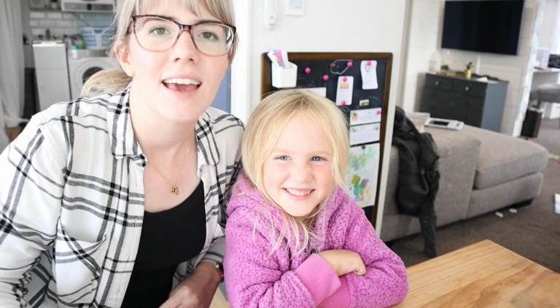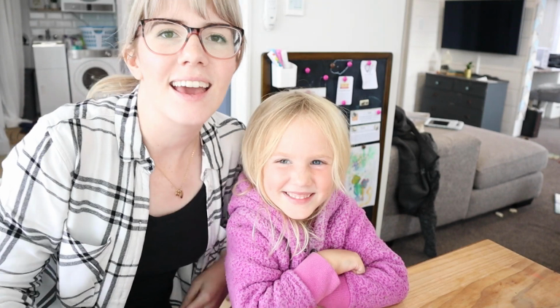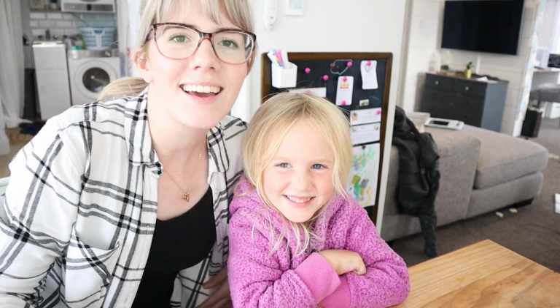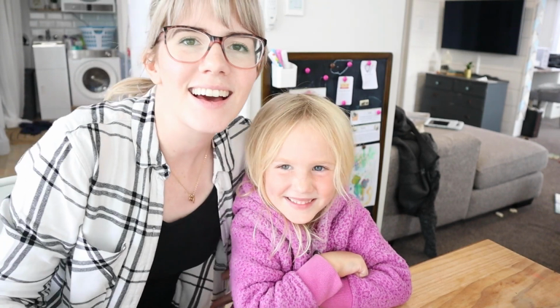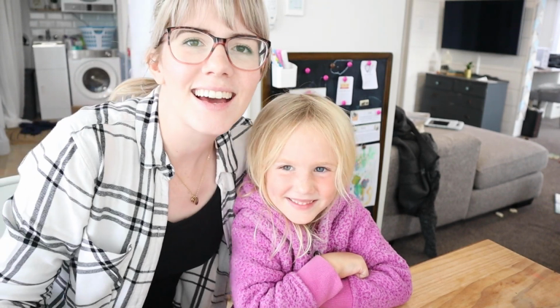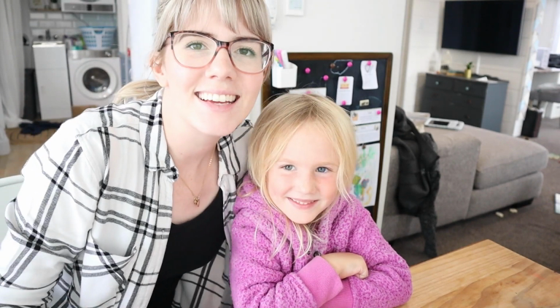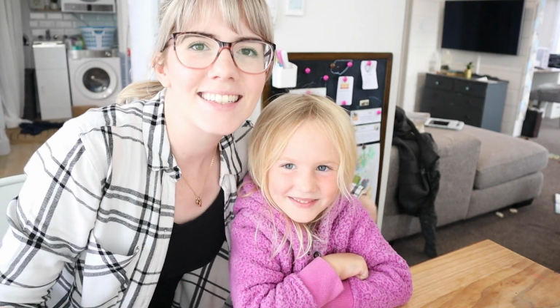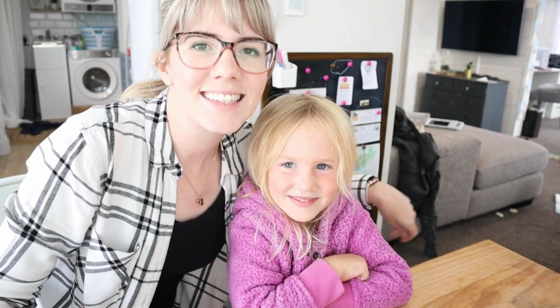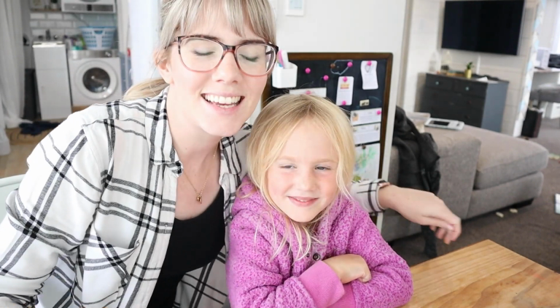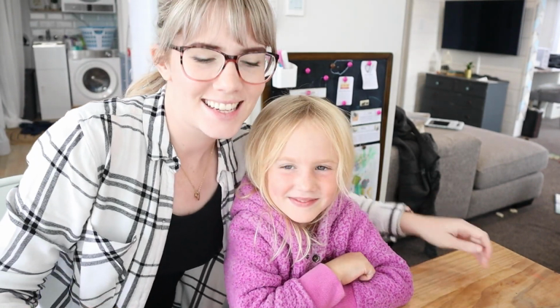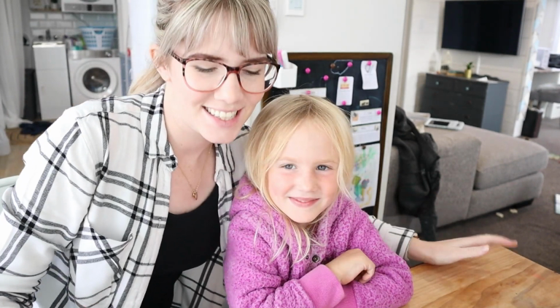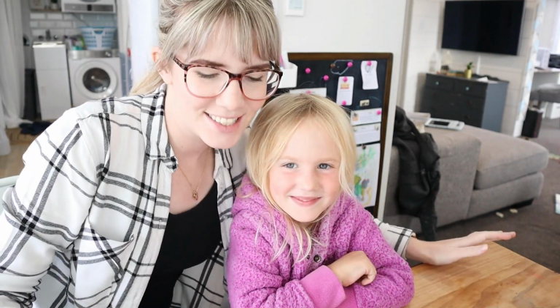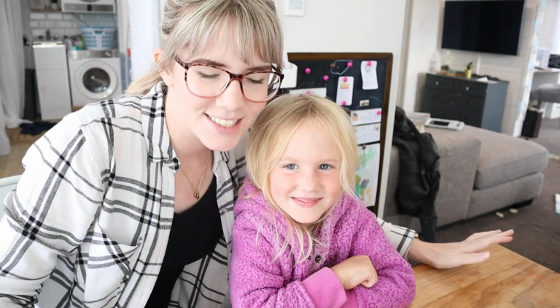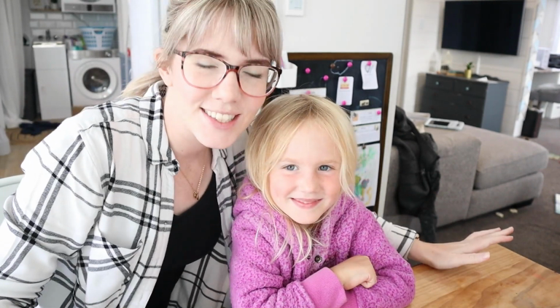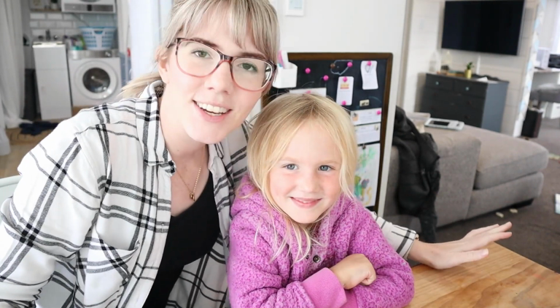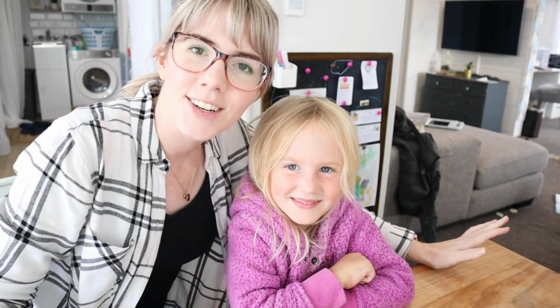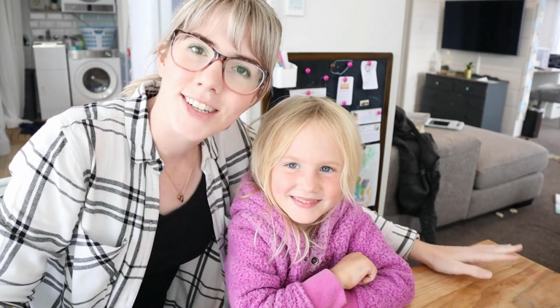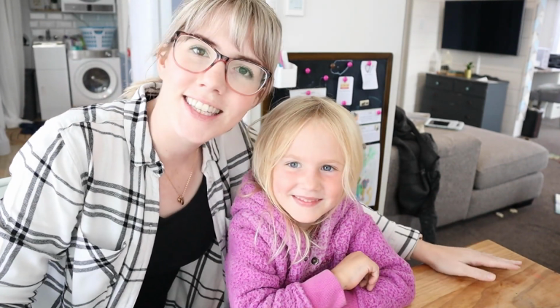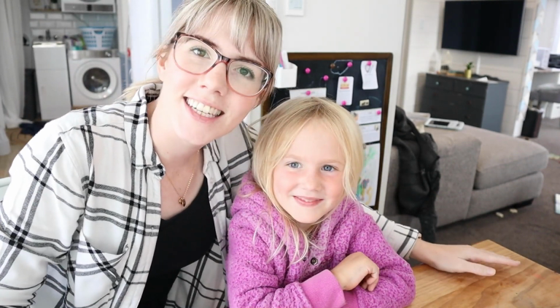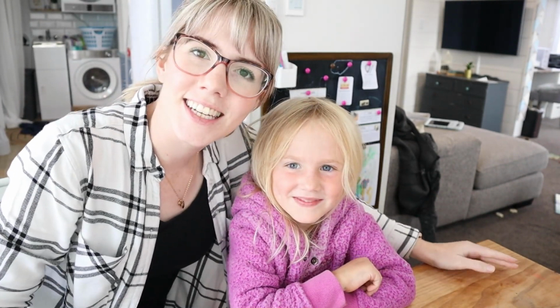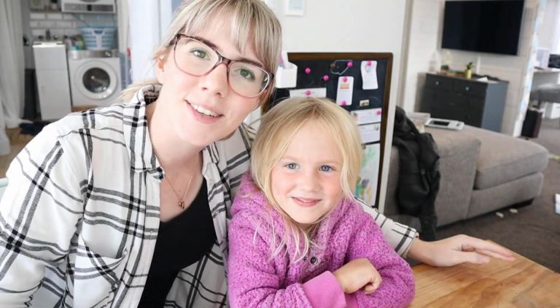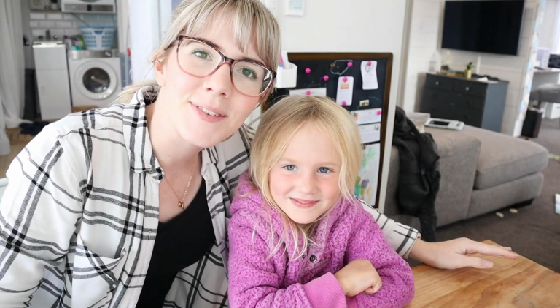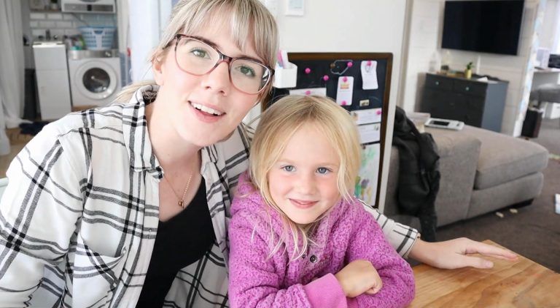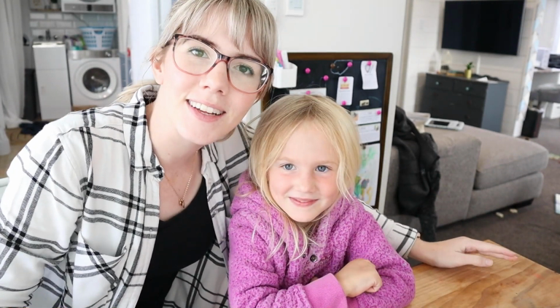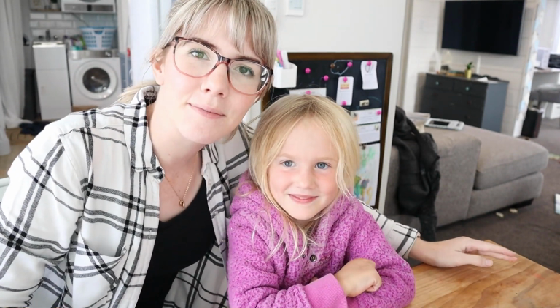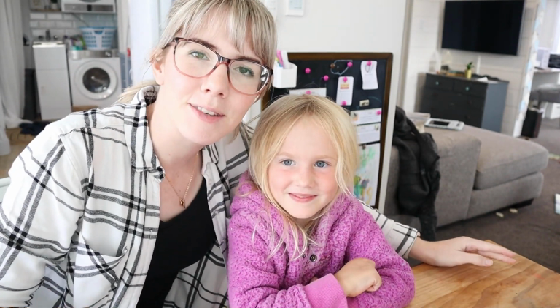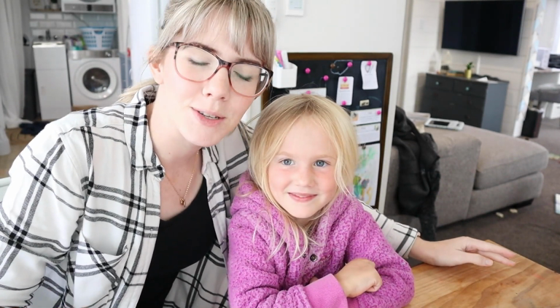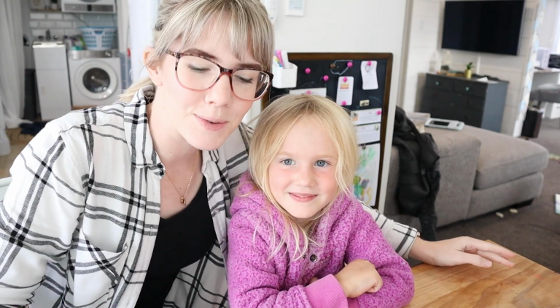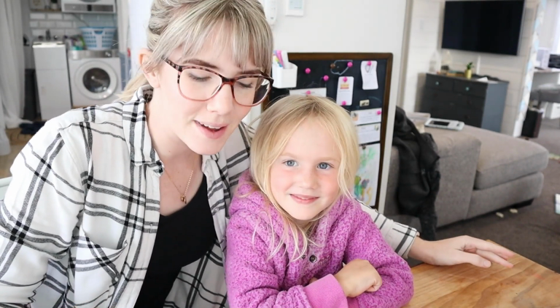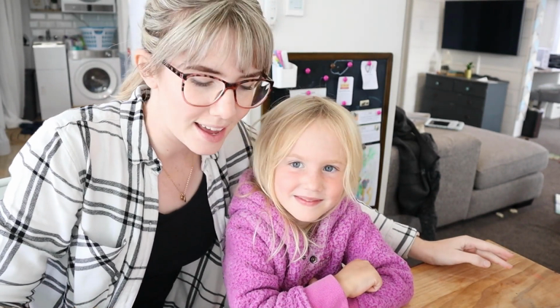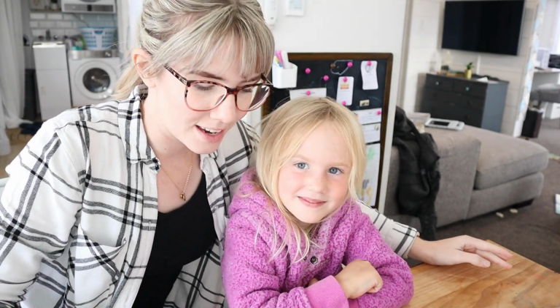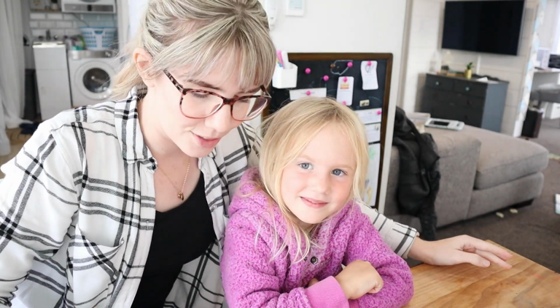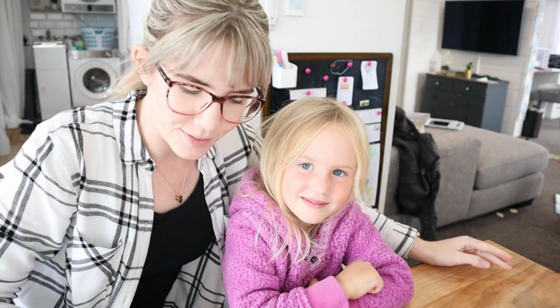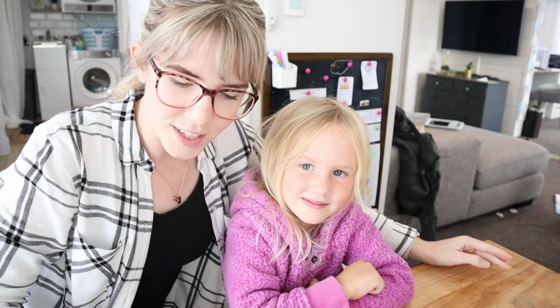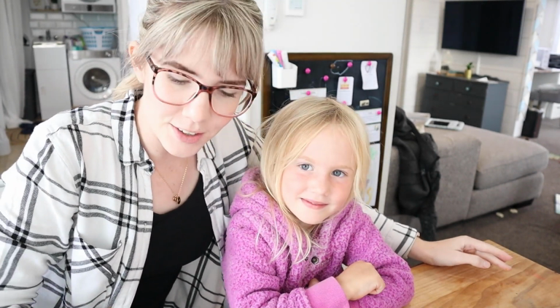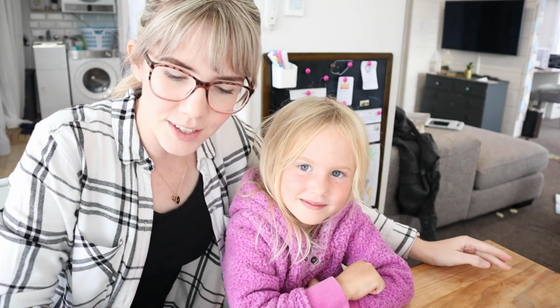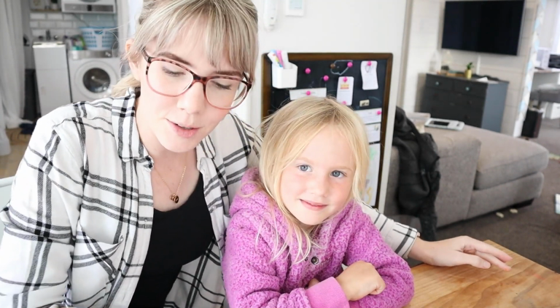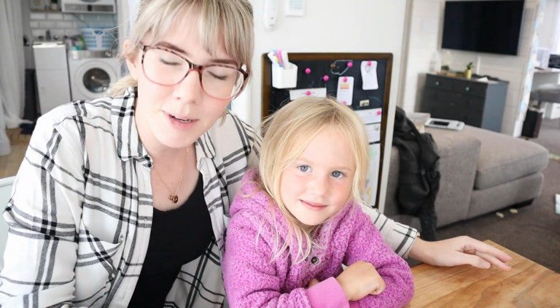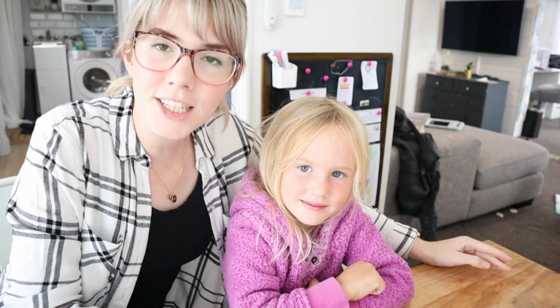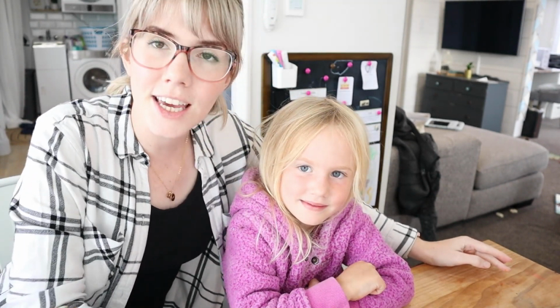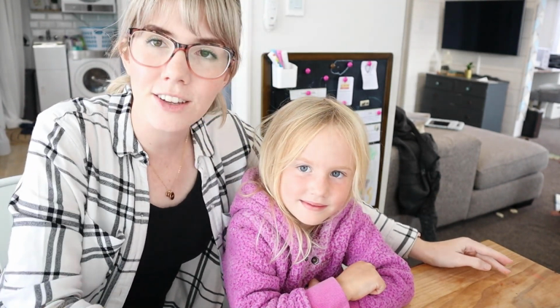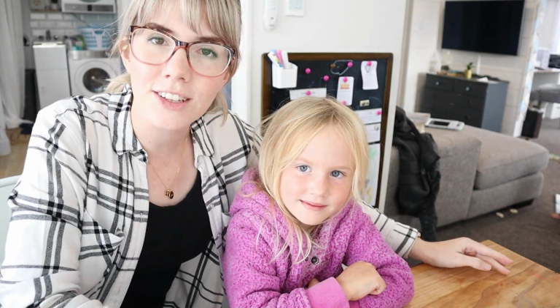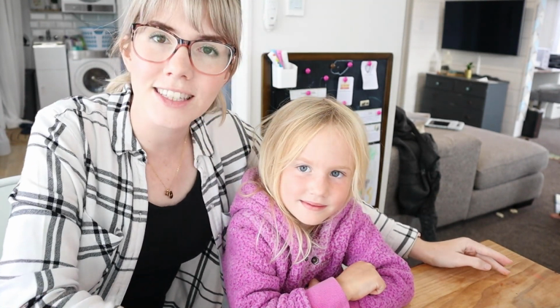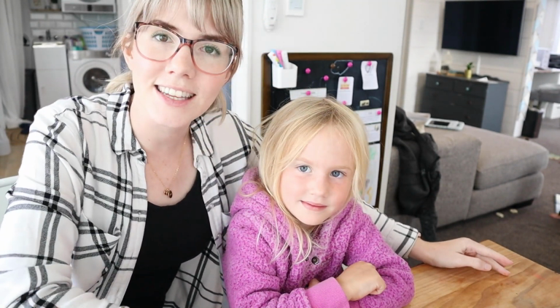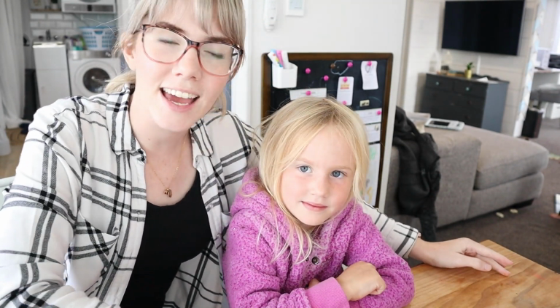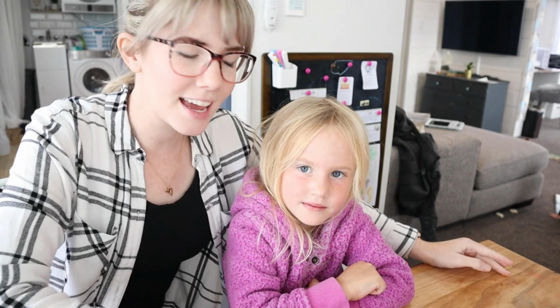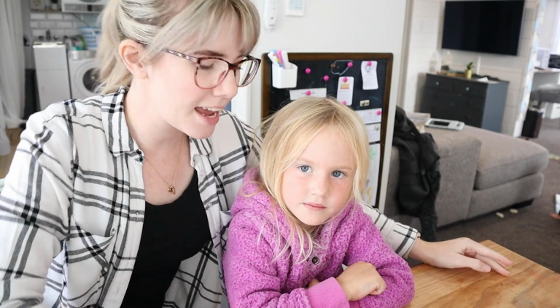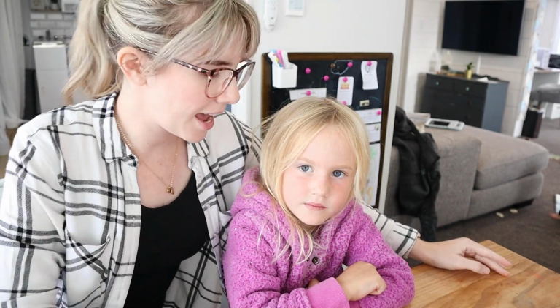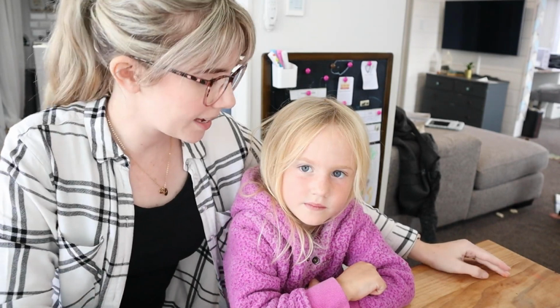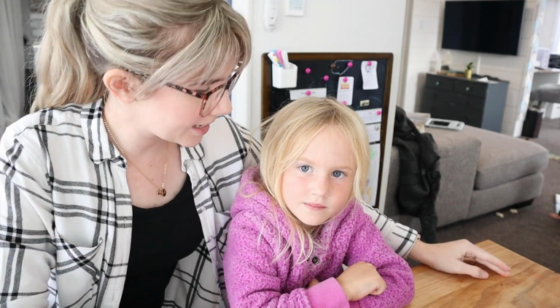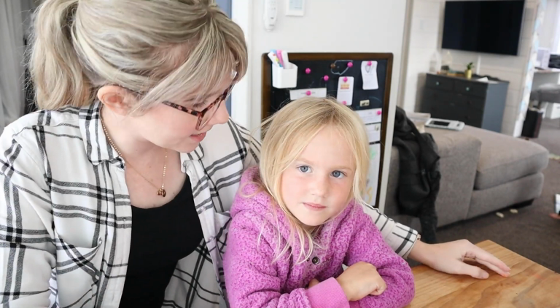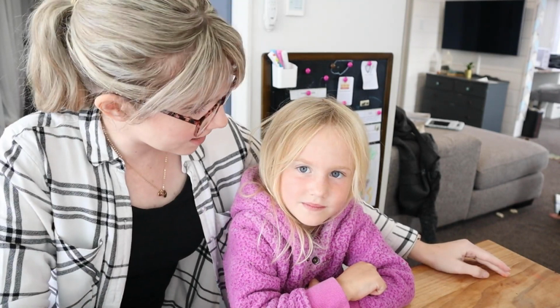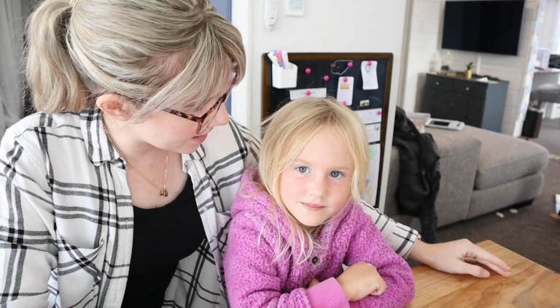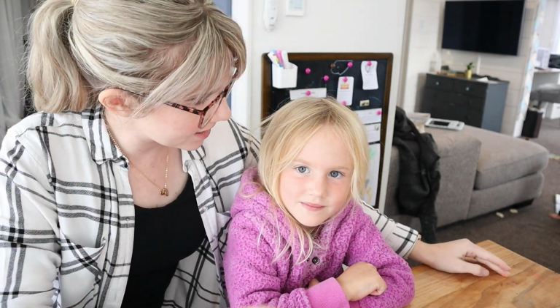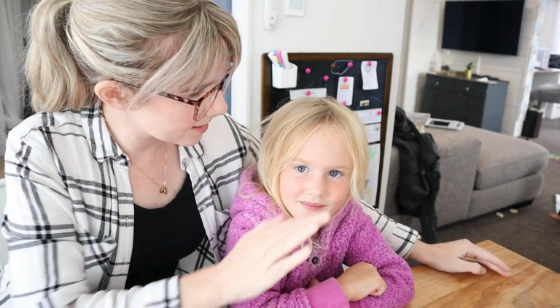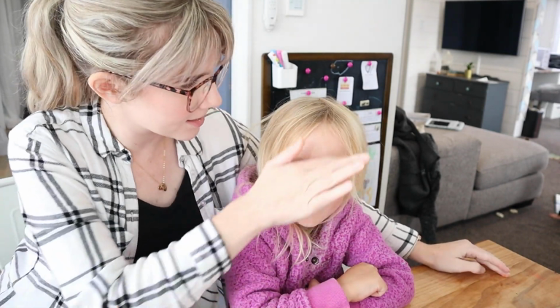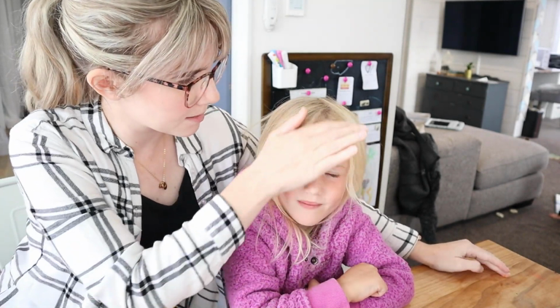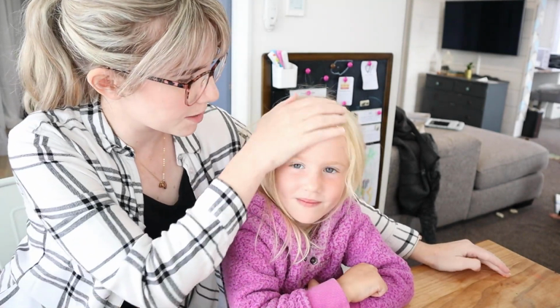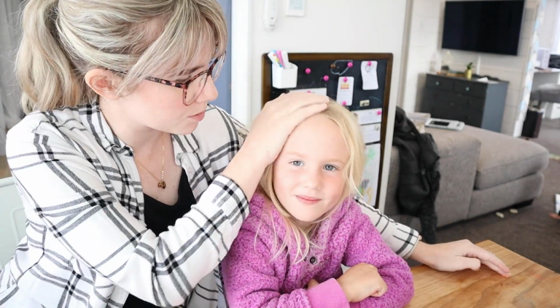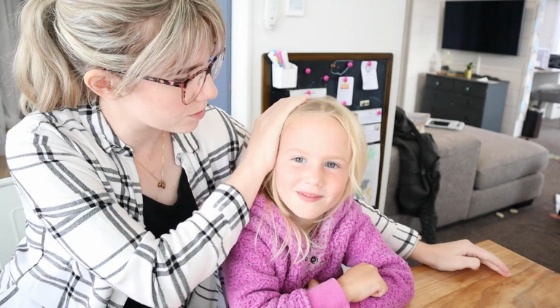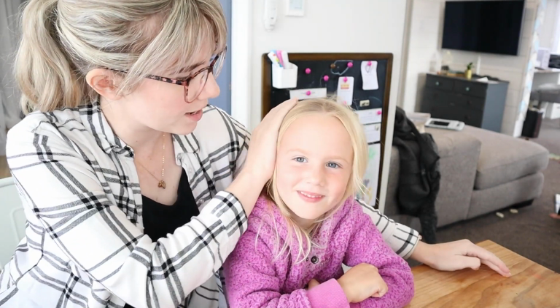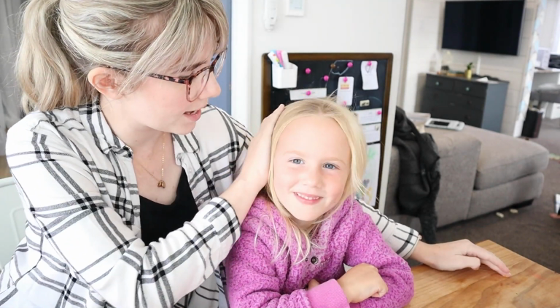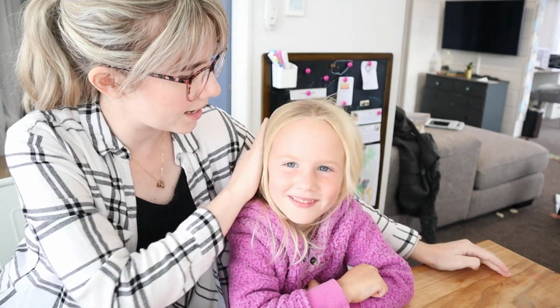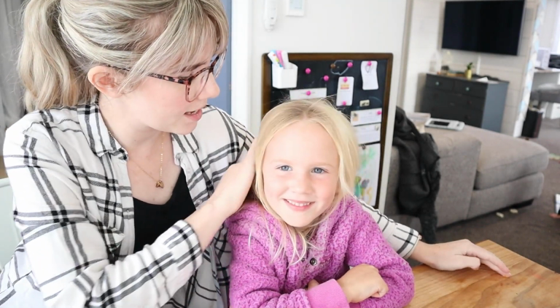Hey guys, it is Christine. Welcome to another video here on my channel. Today, Annie and I — this is my daughter Annie.